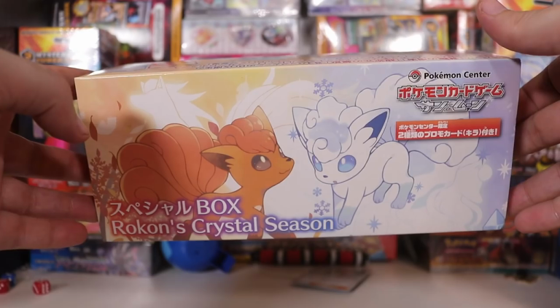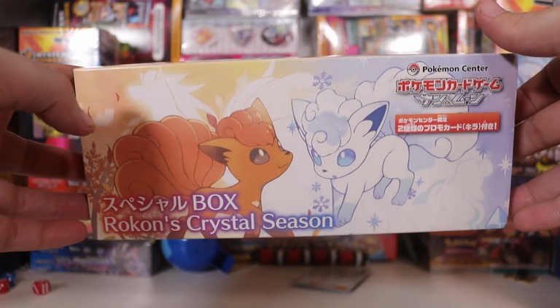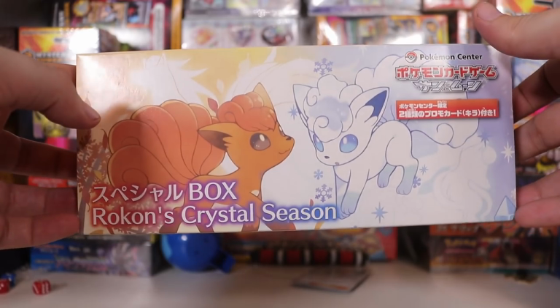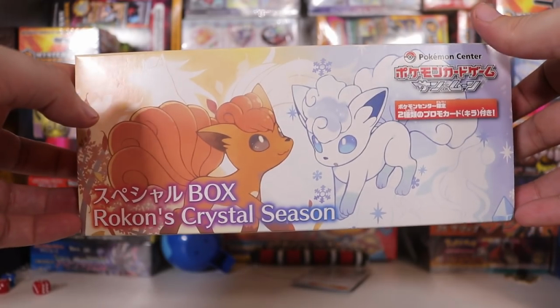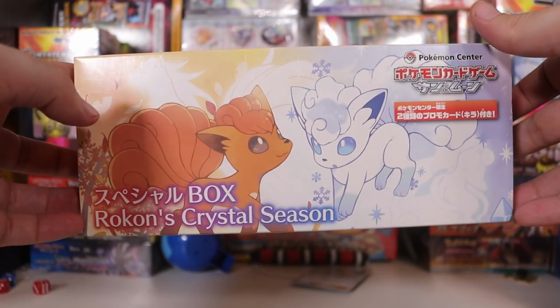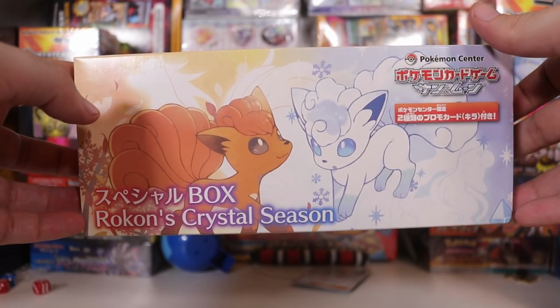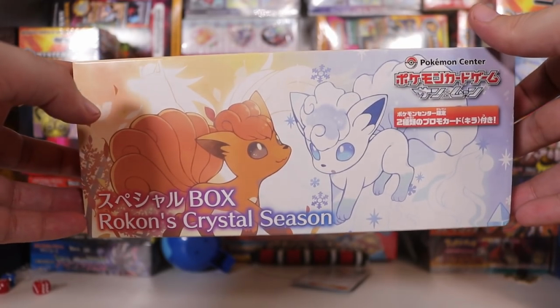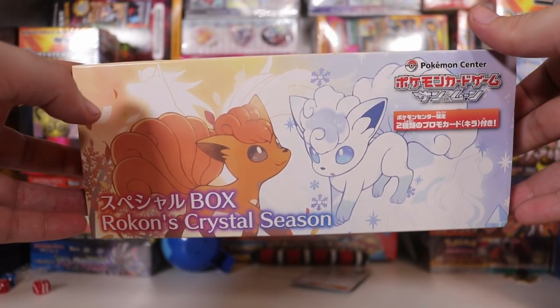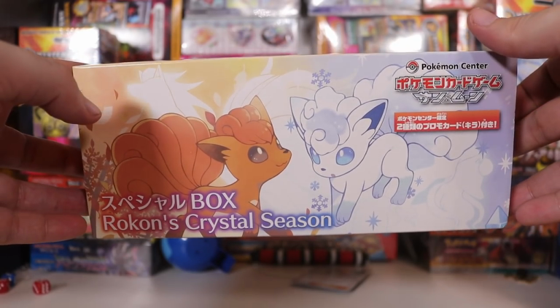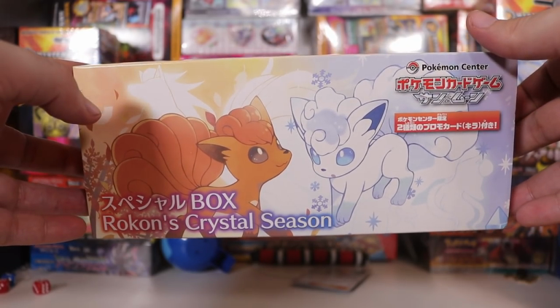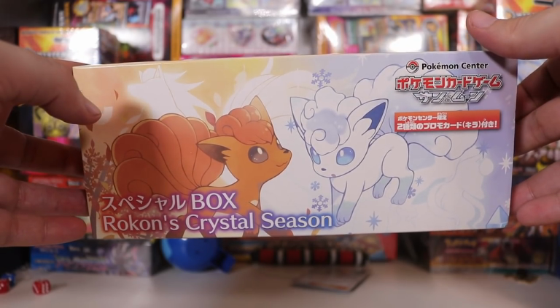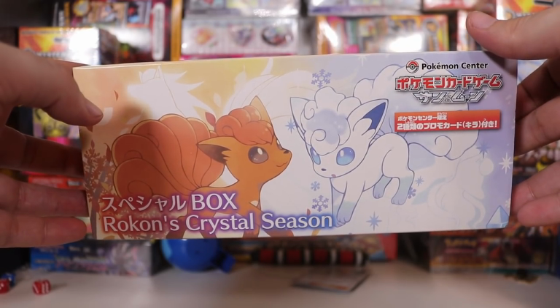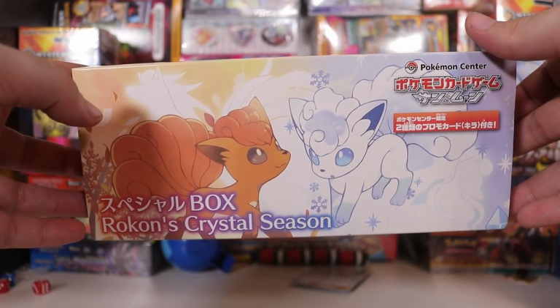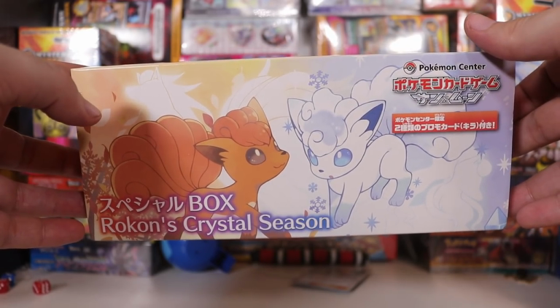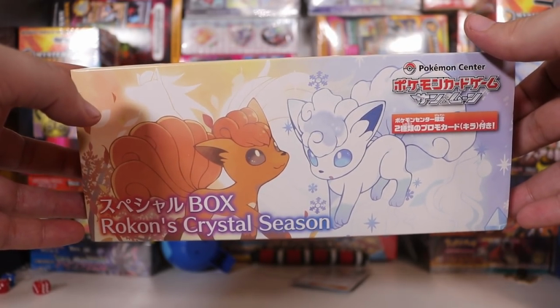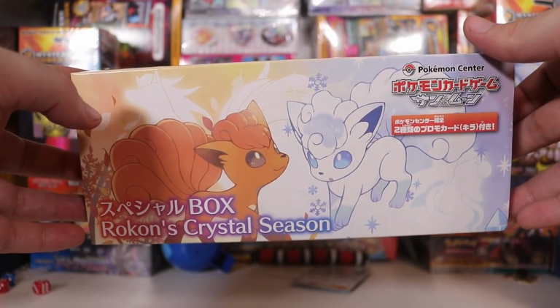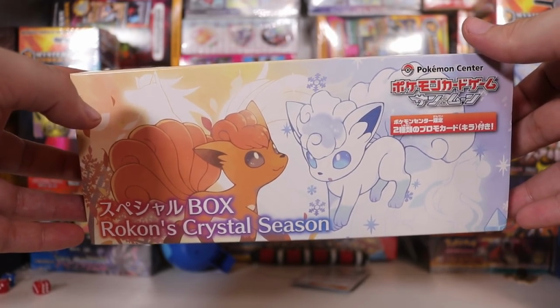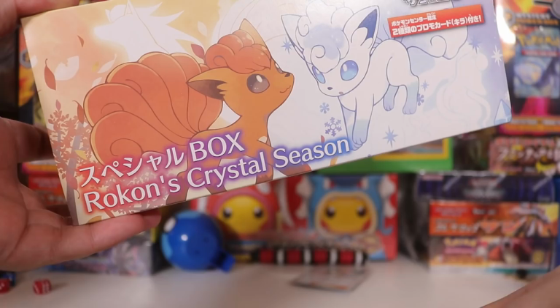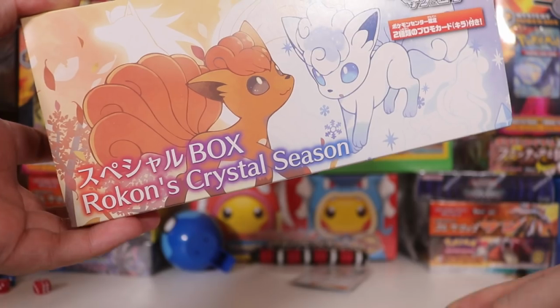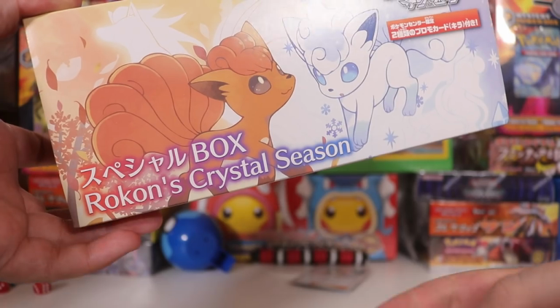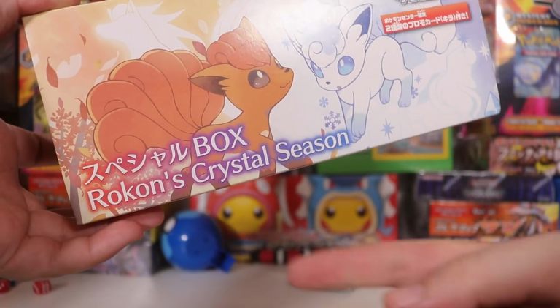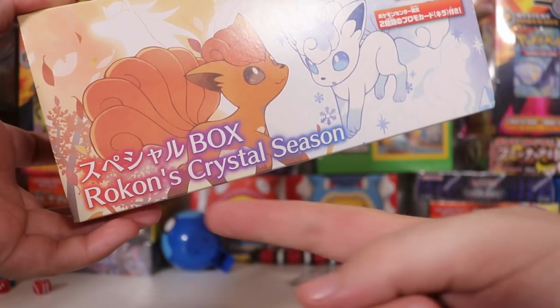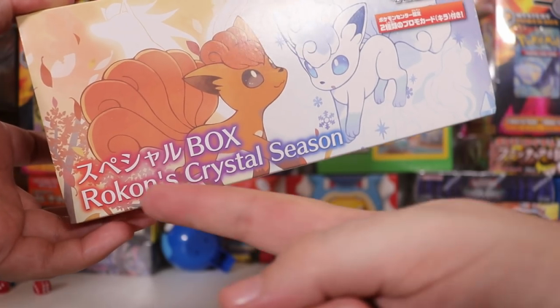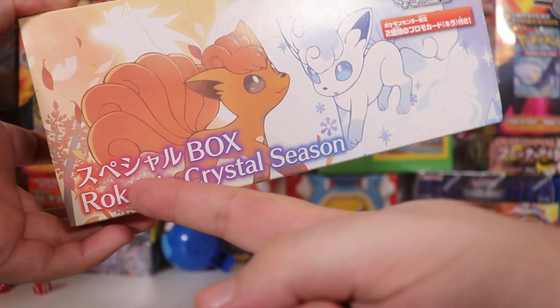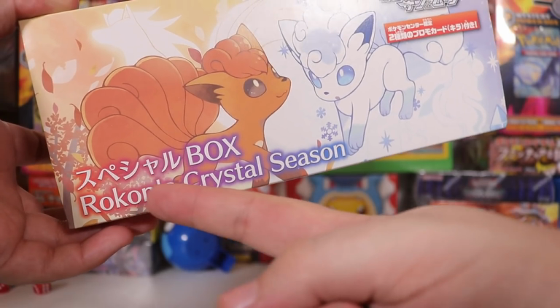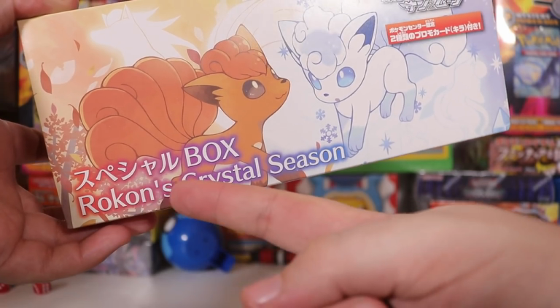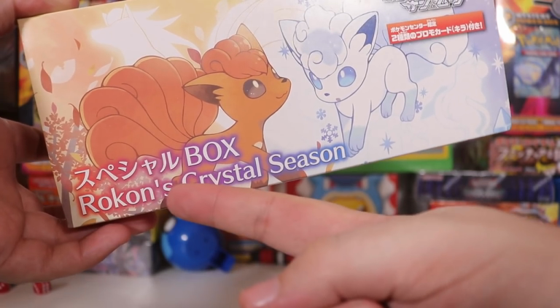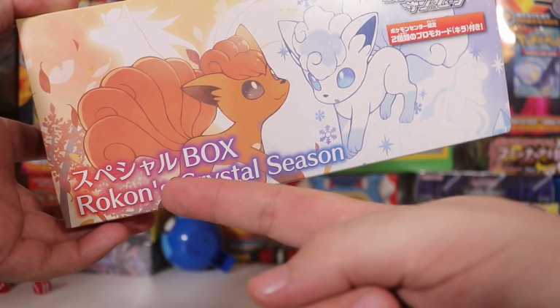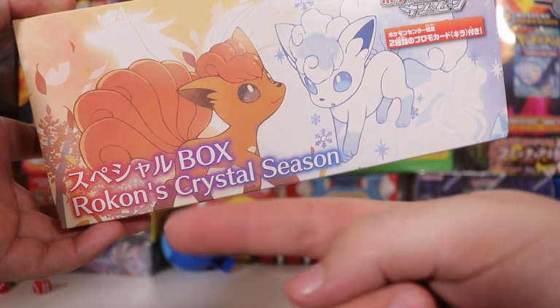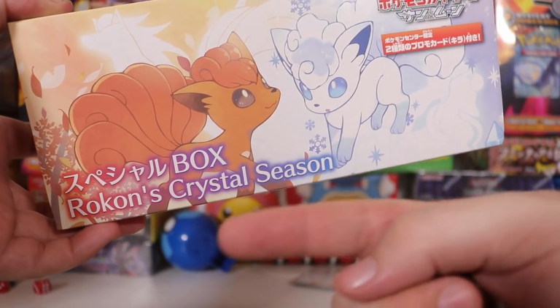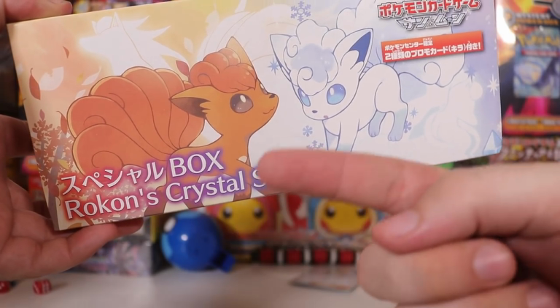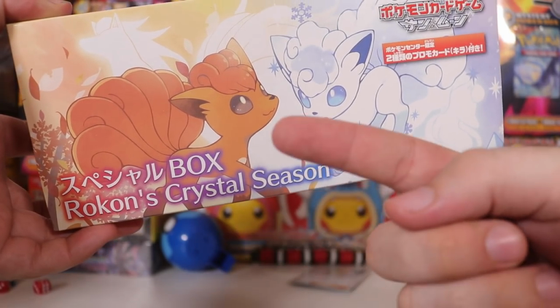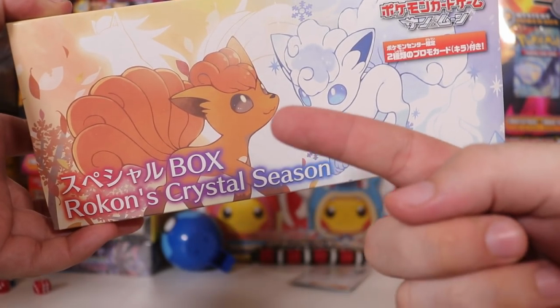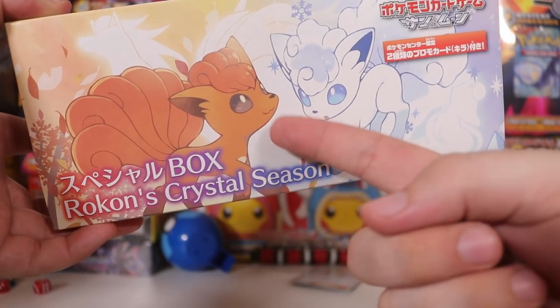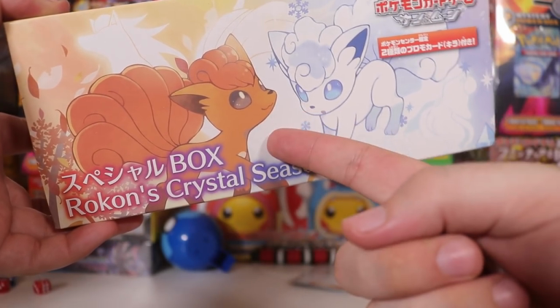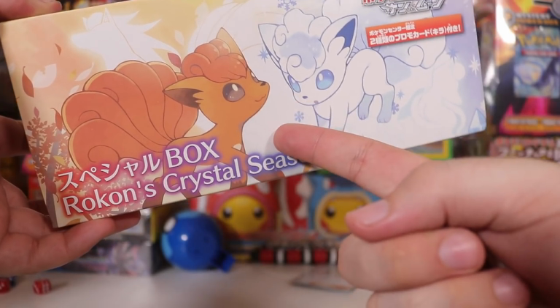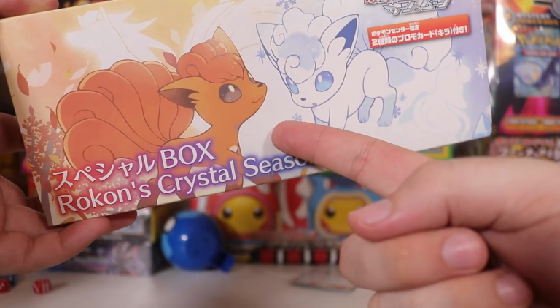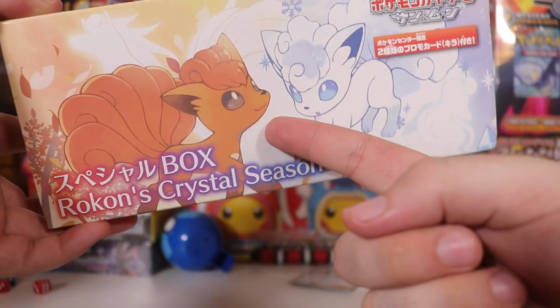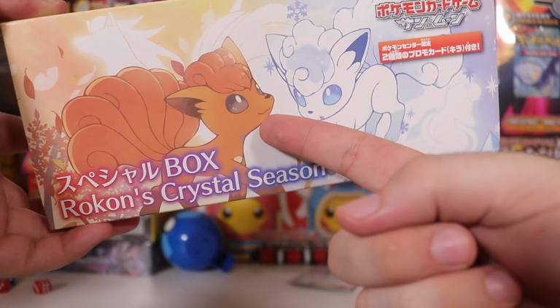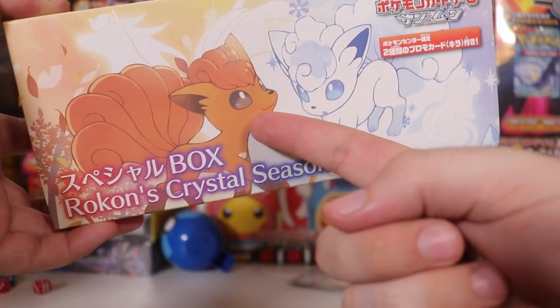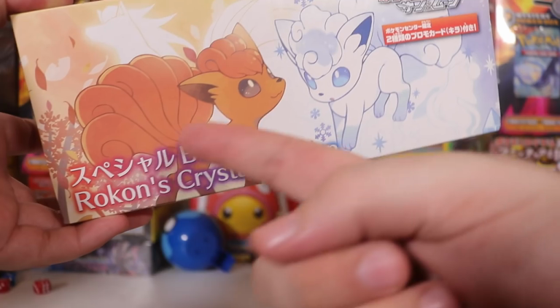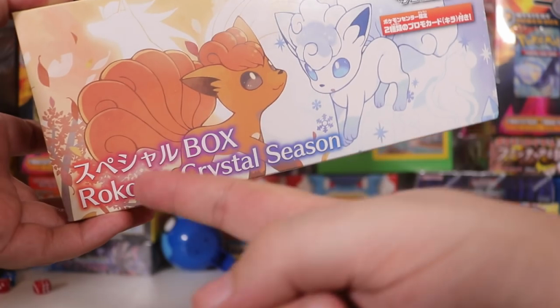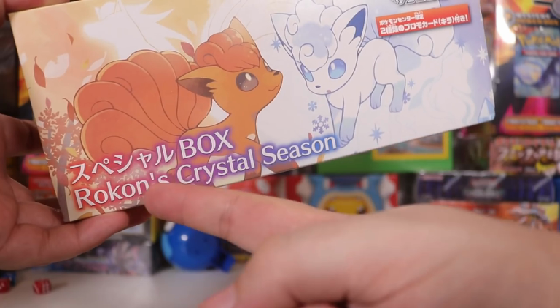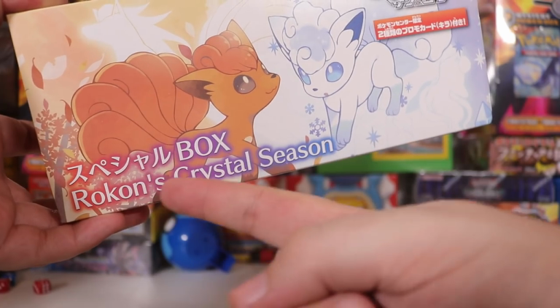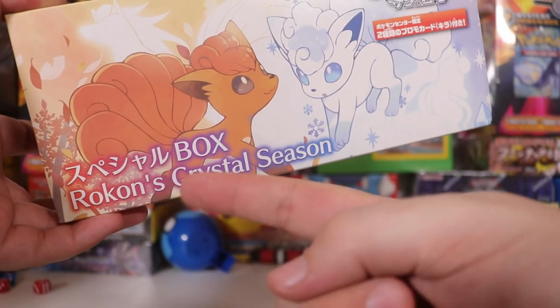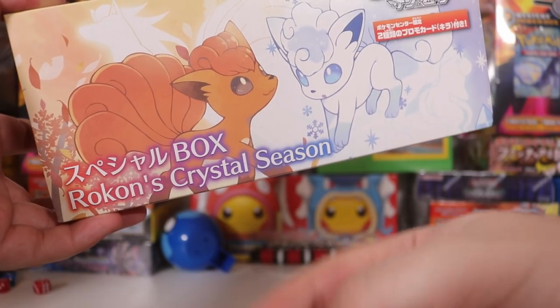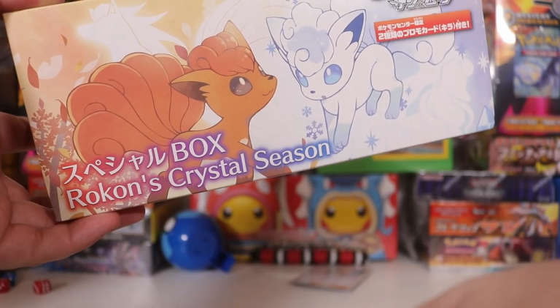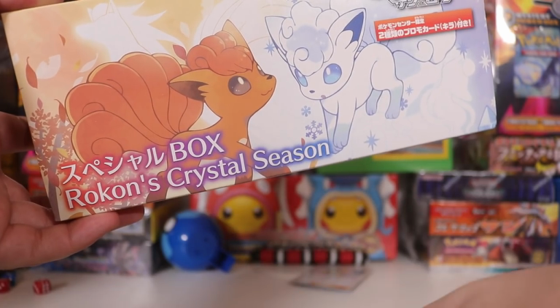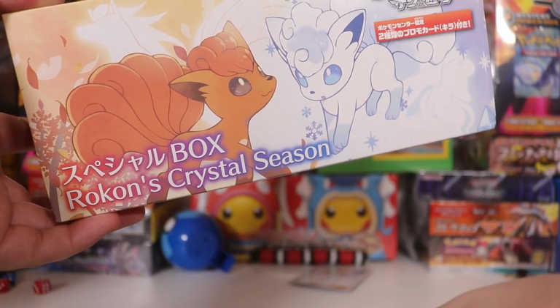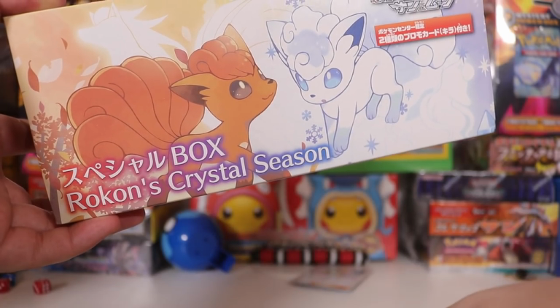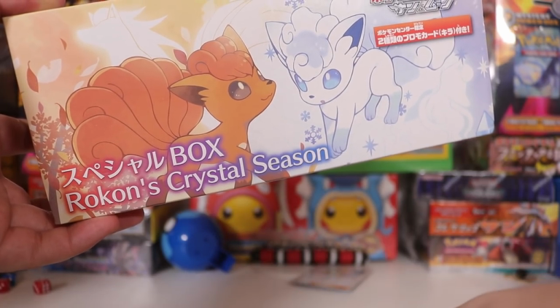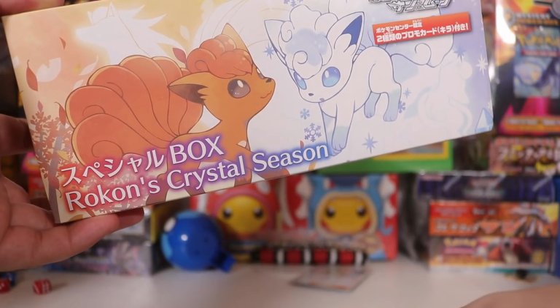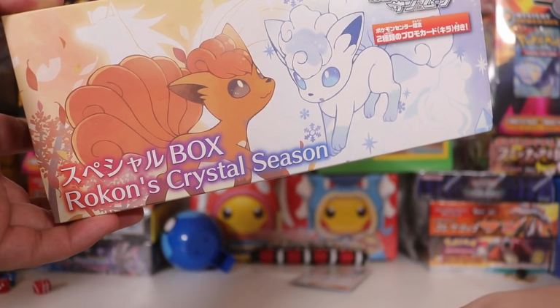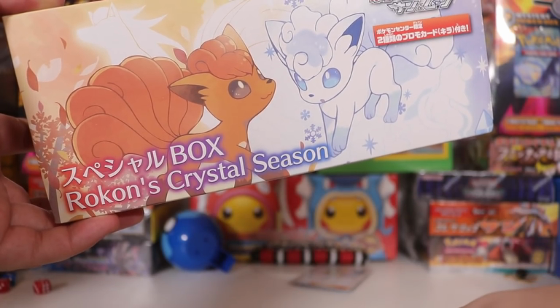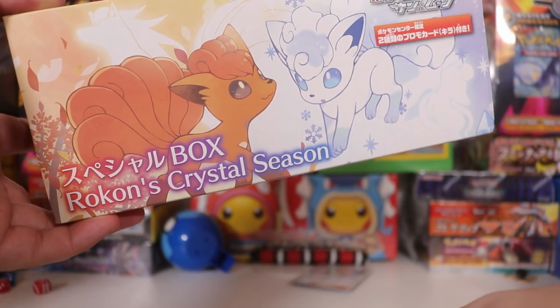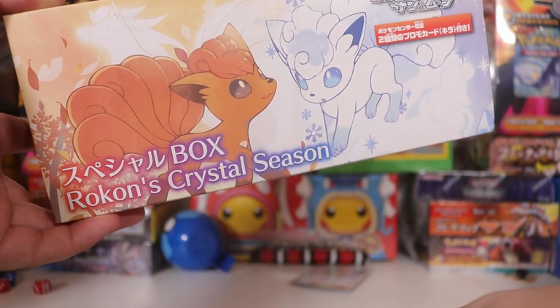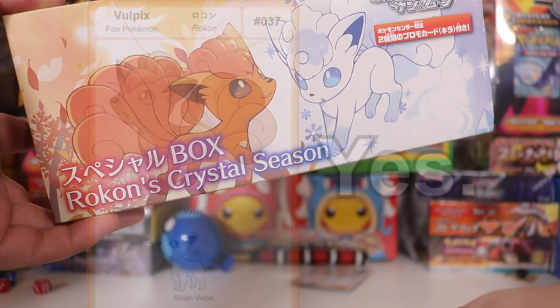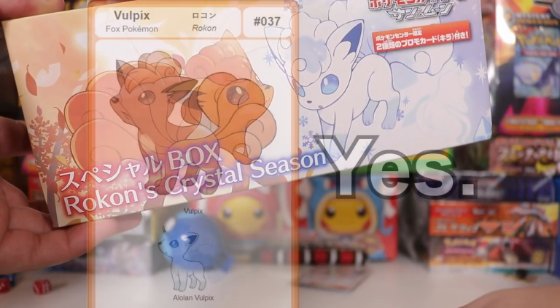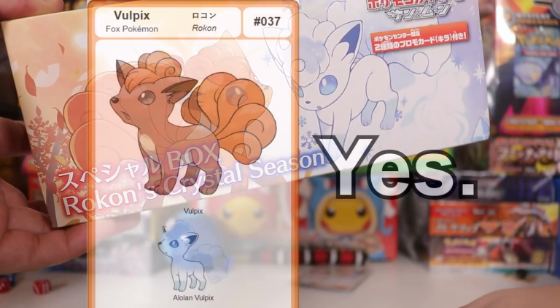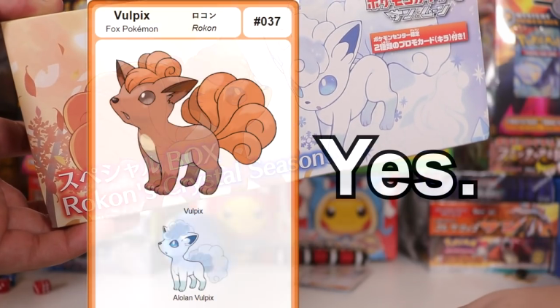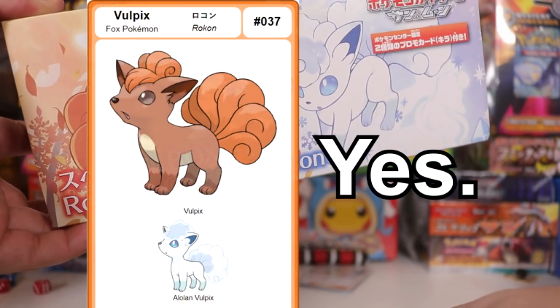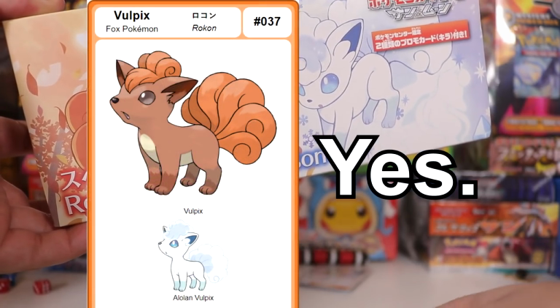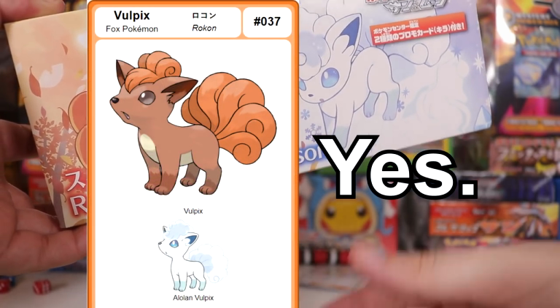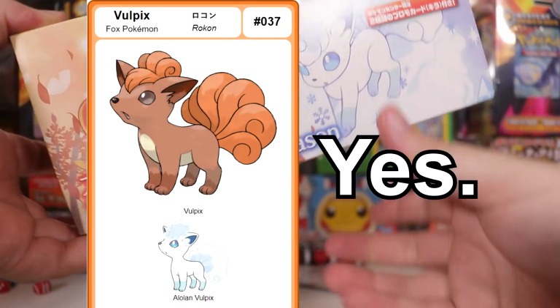I'm a 24 year old man. Wait a minute — is Rokkon Vulpix? Is this the Japanese Vulpix? Could be.